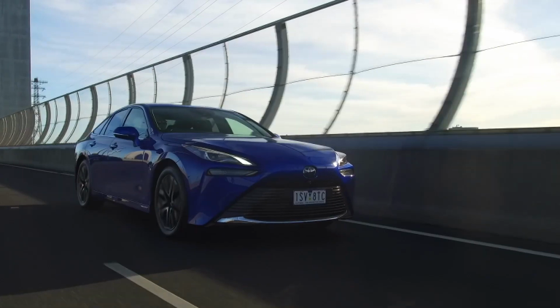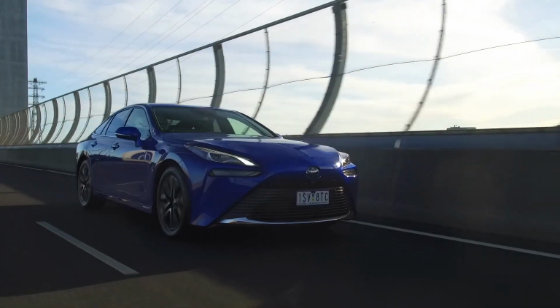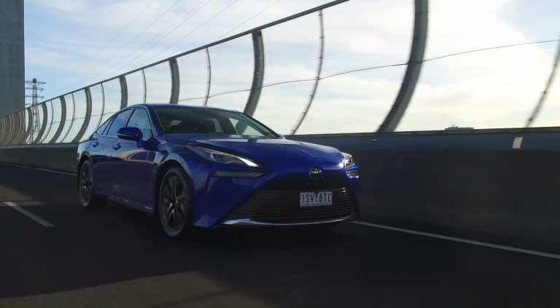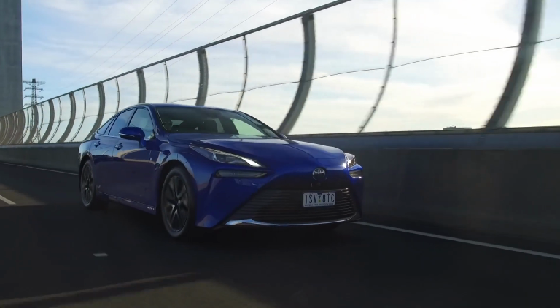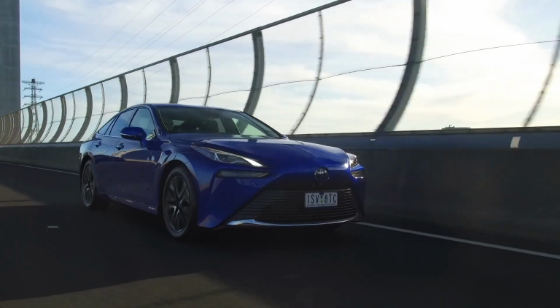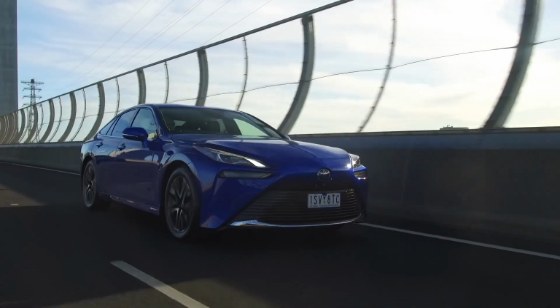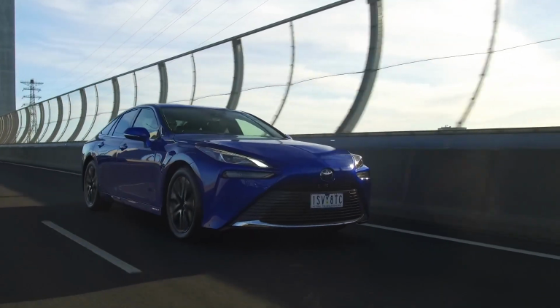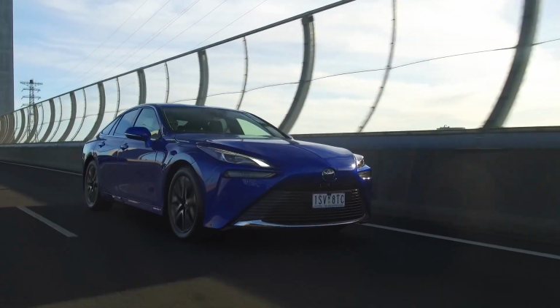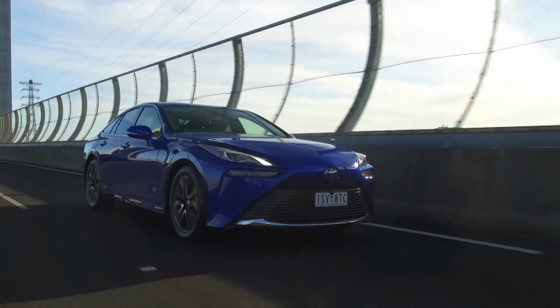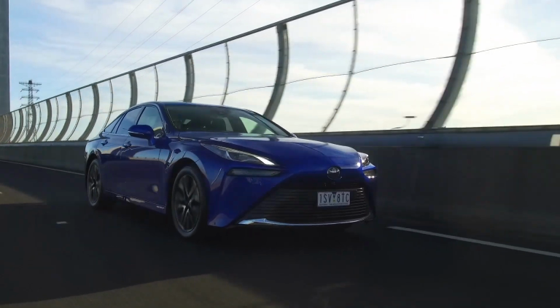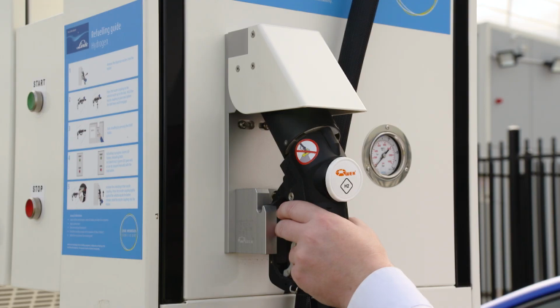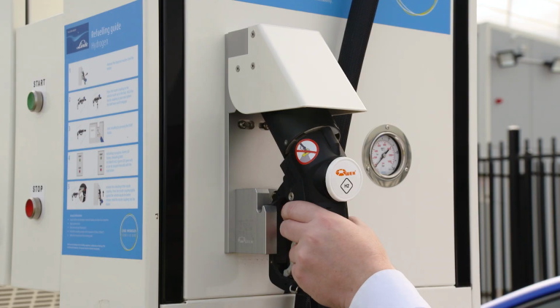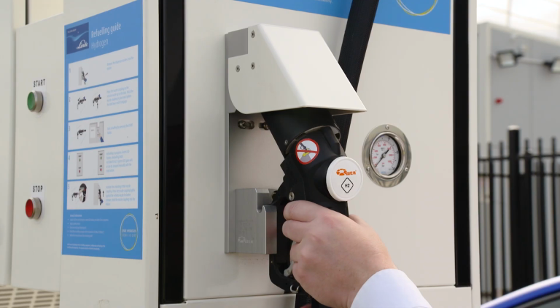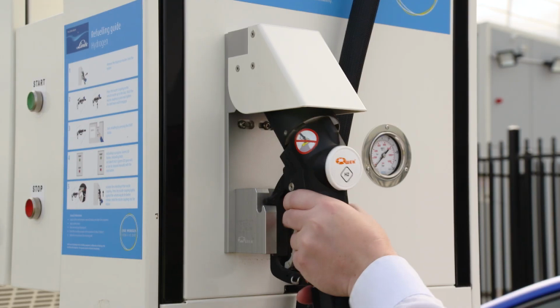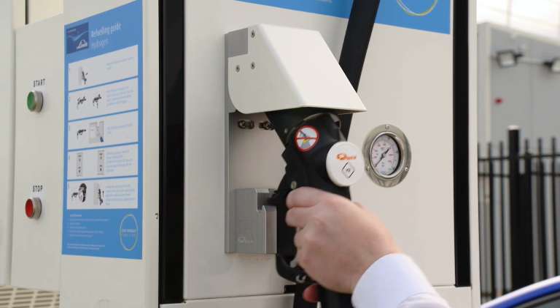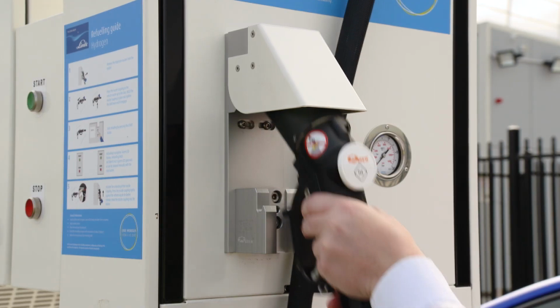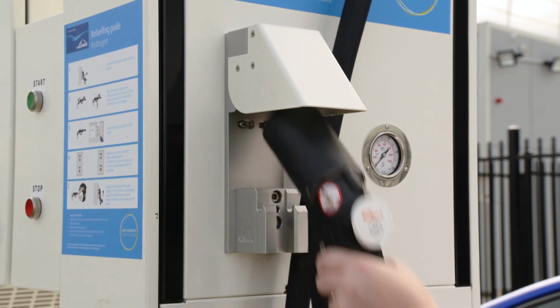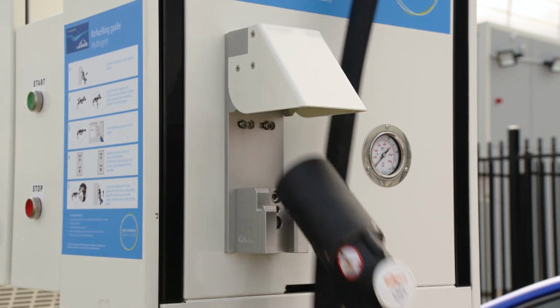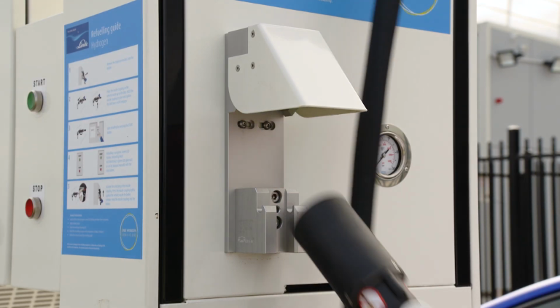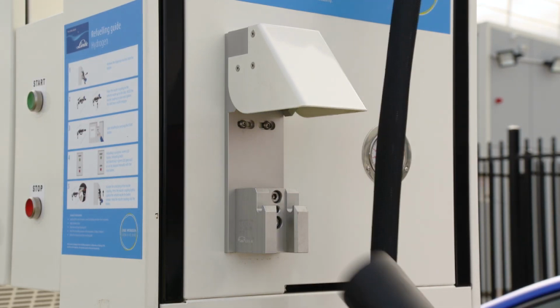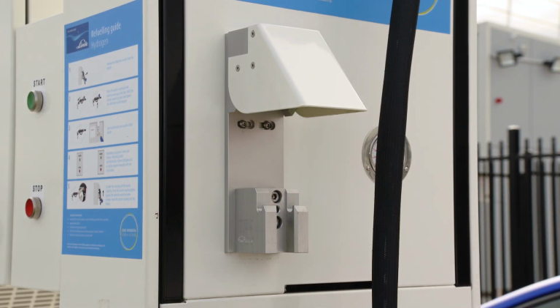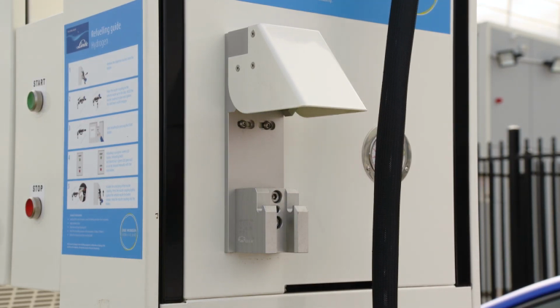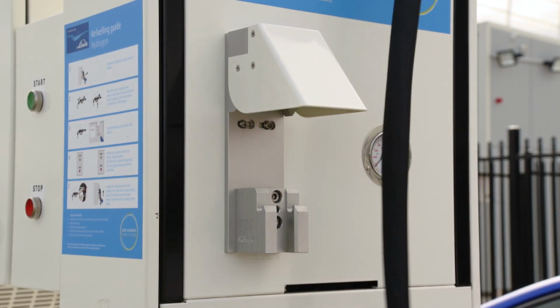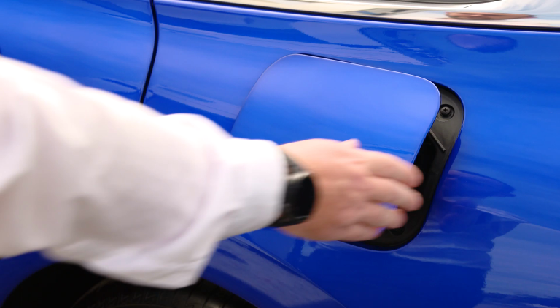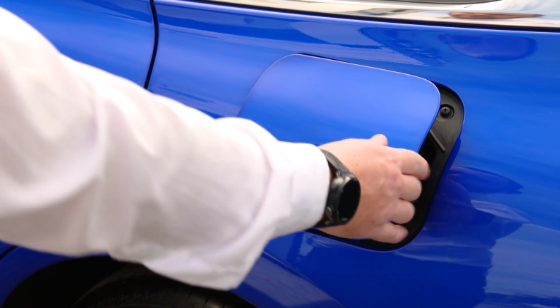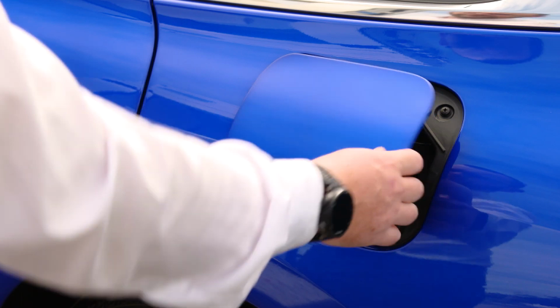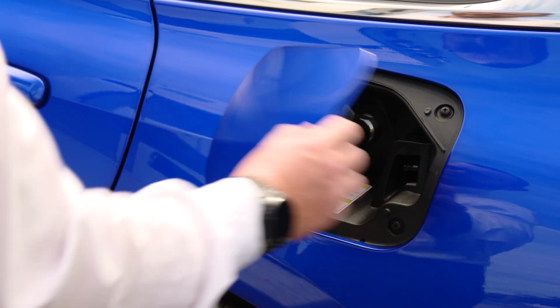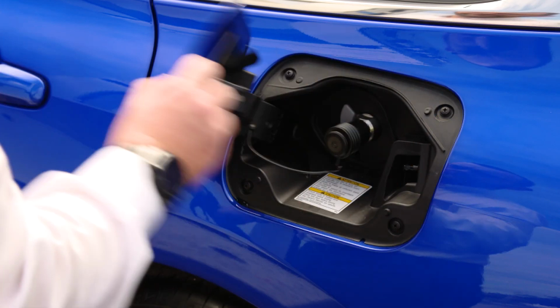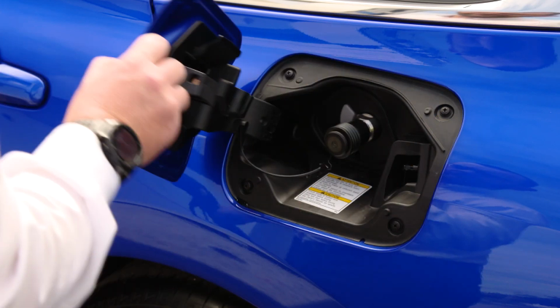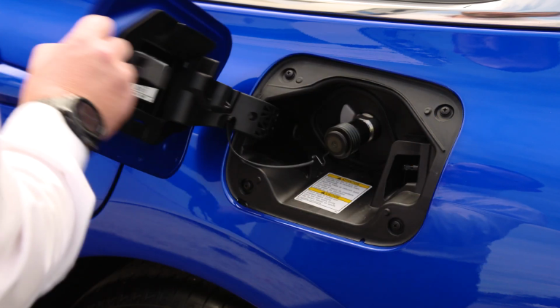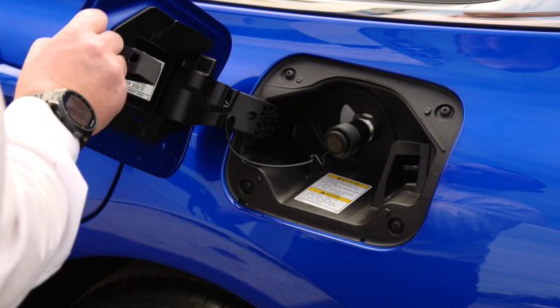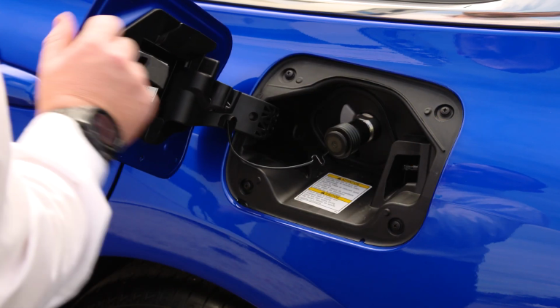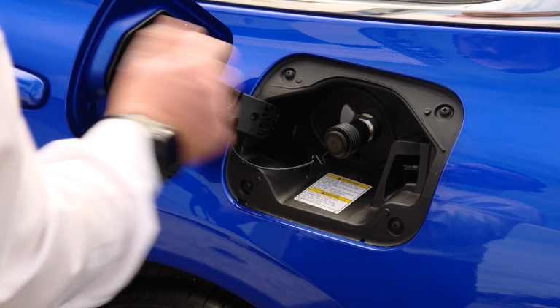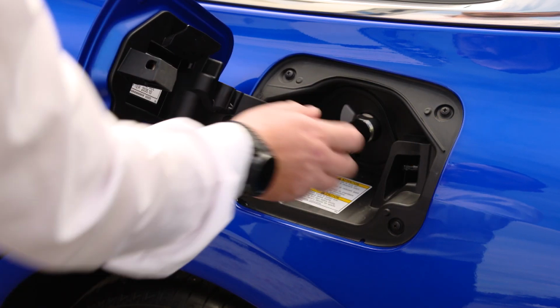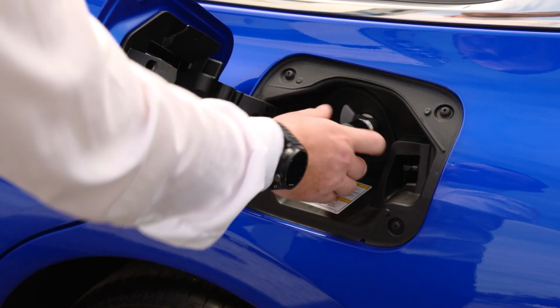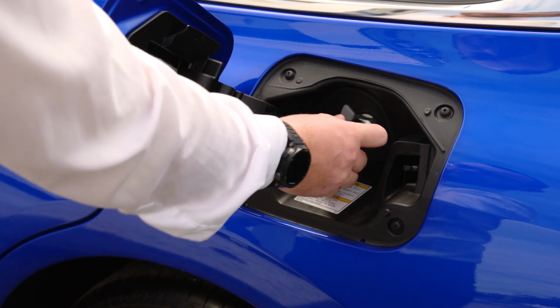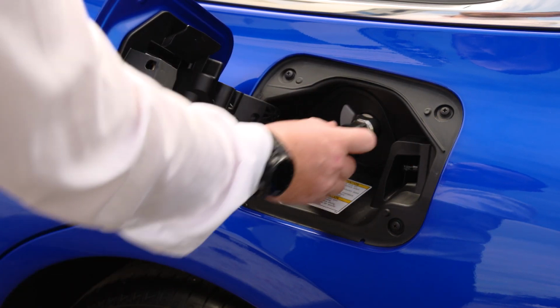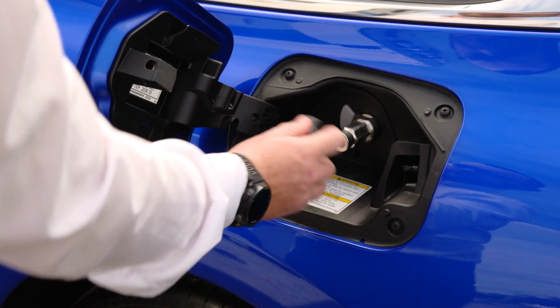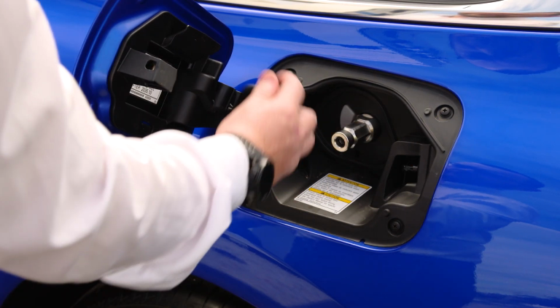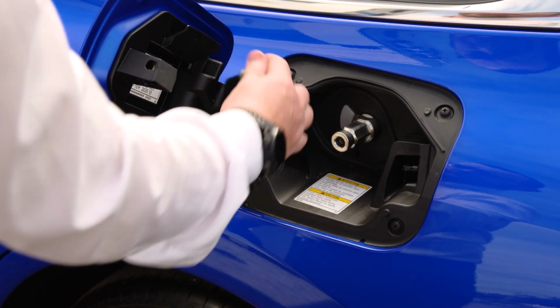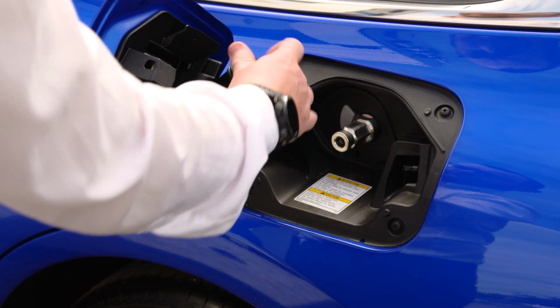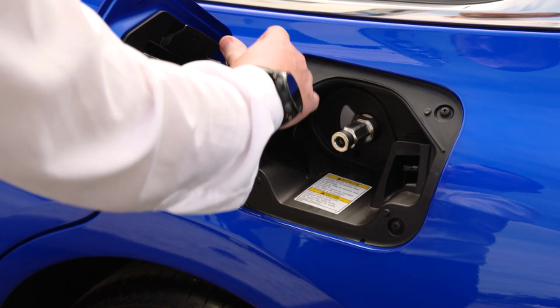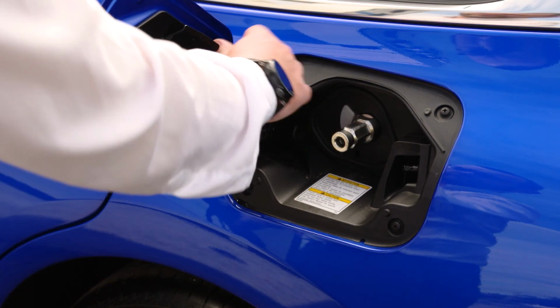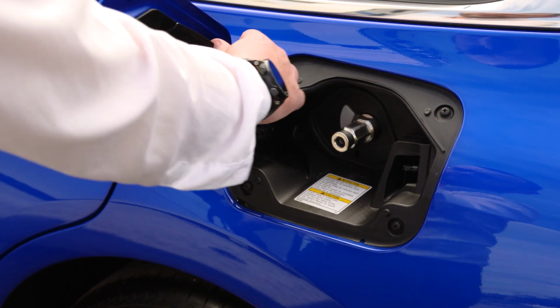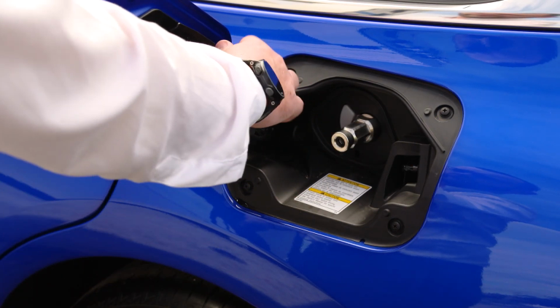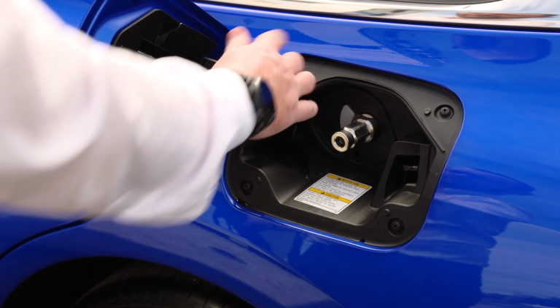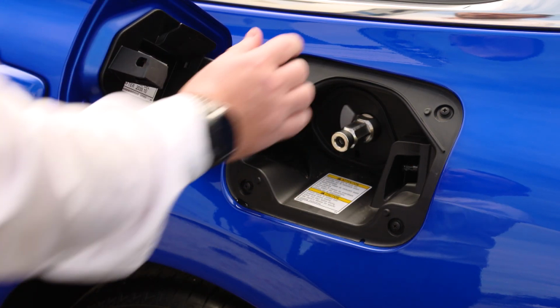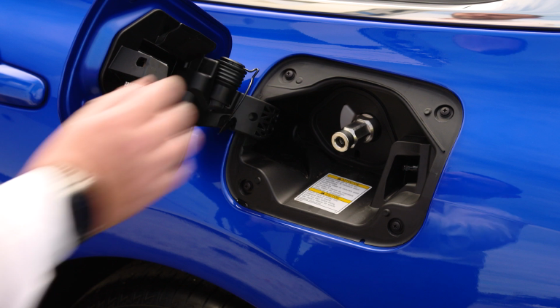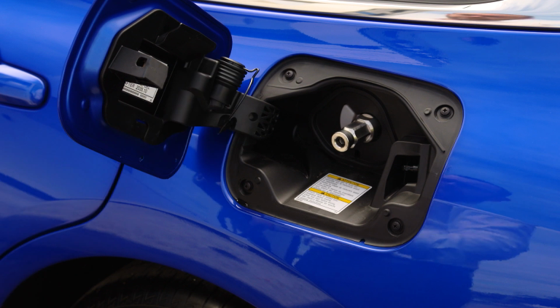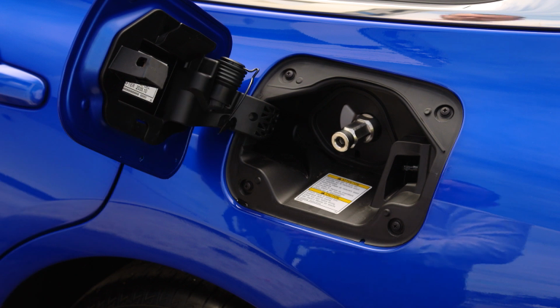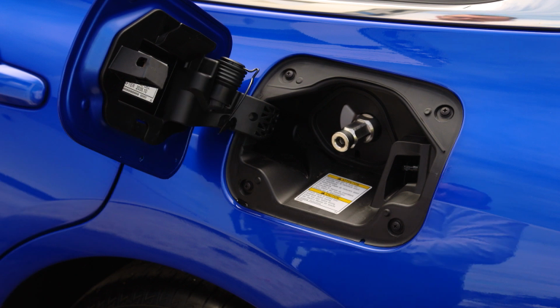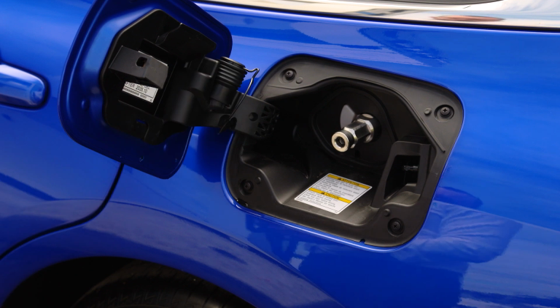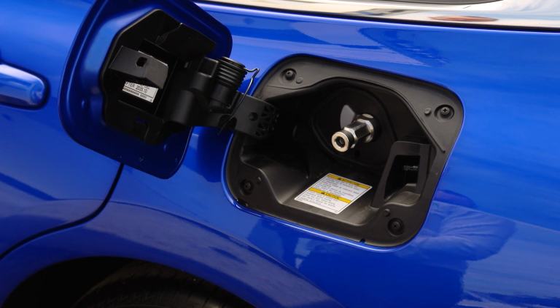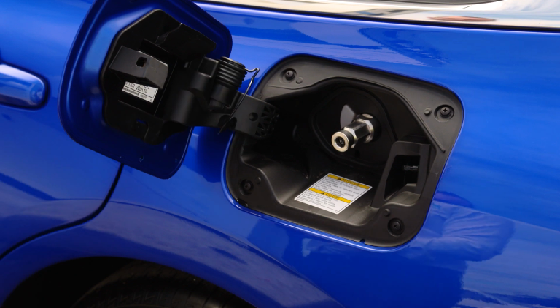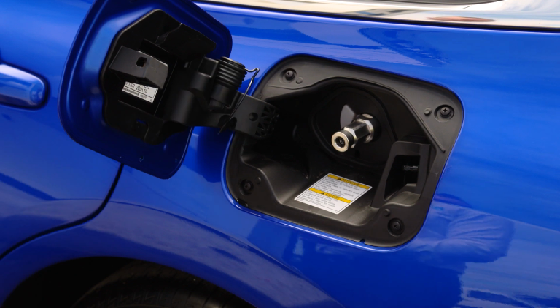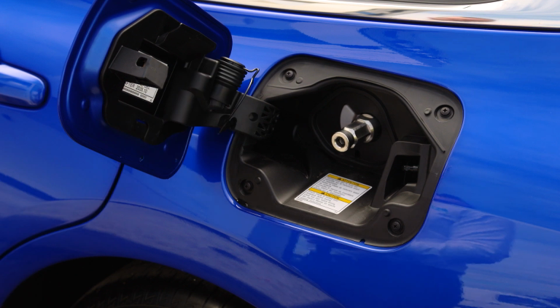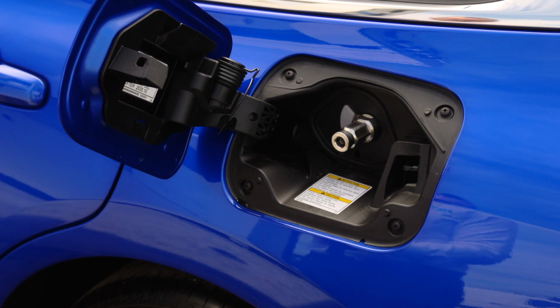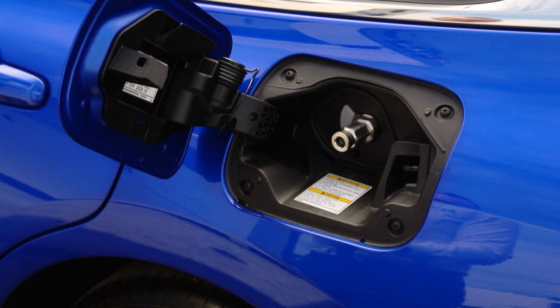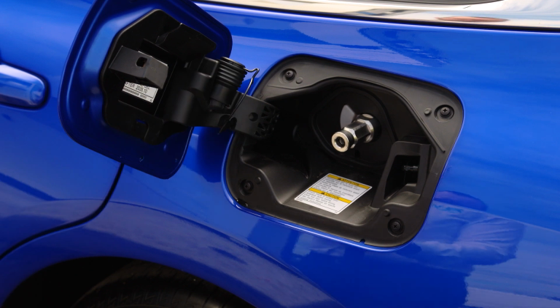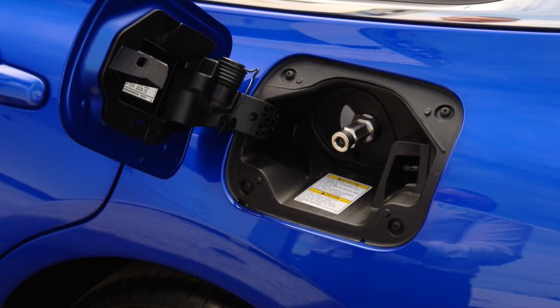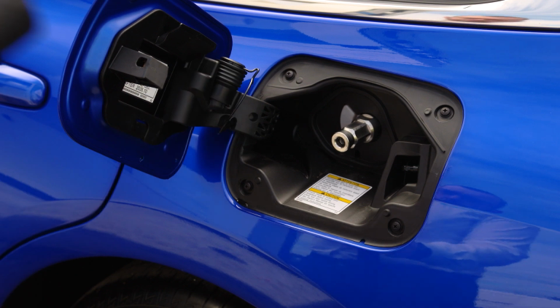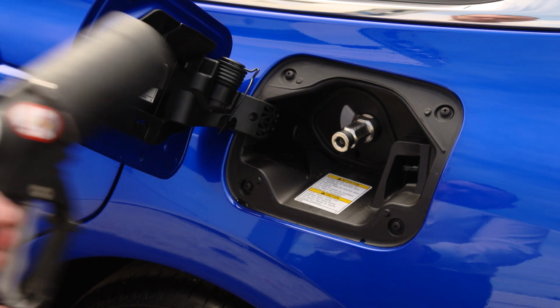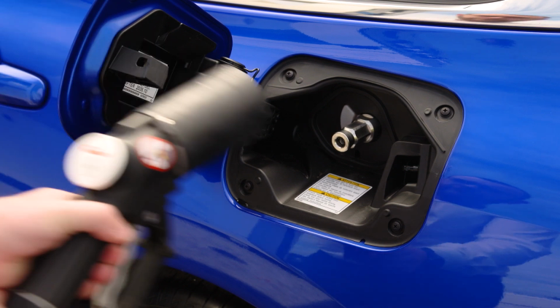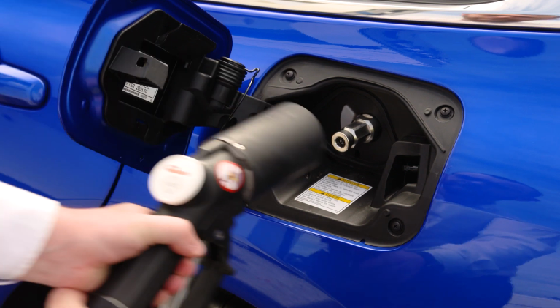This particular car behind me is able to refuel in three to five minutes, giving a range of around 650 kilometers.